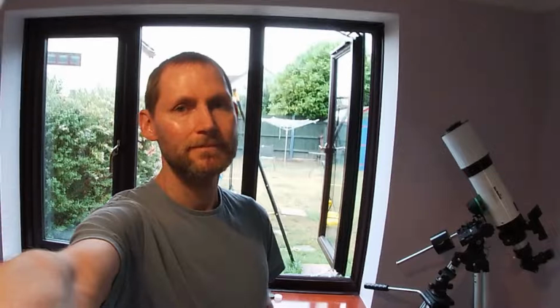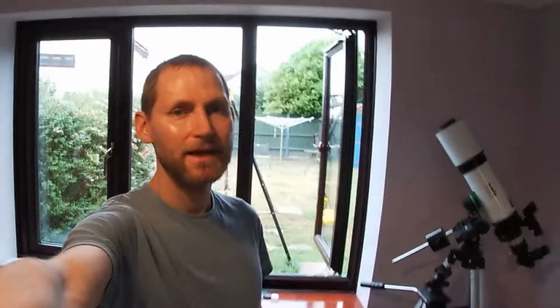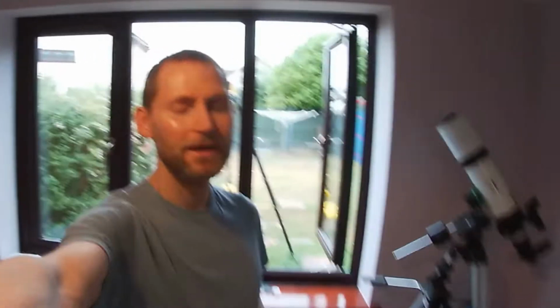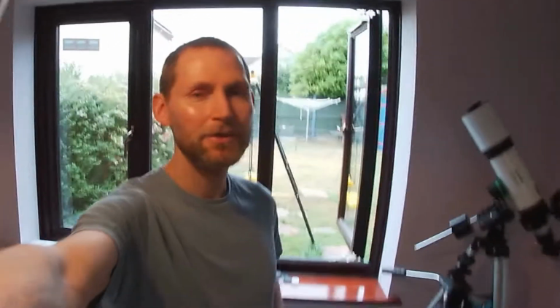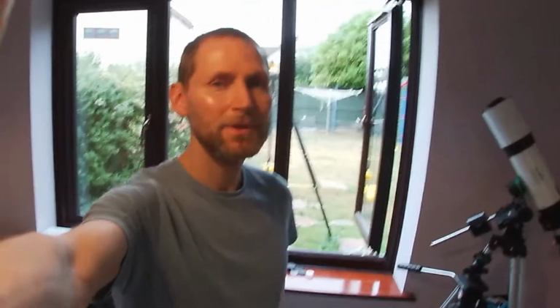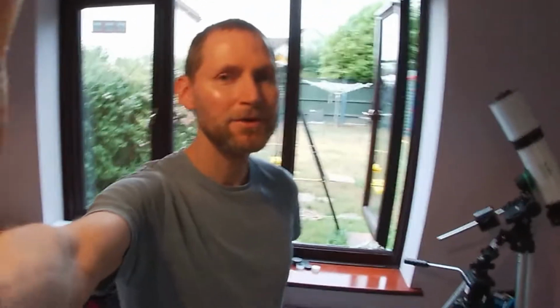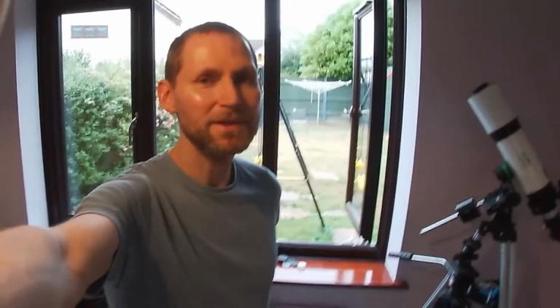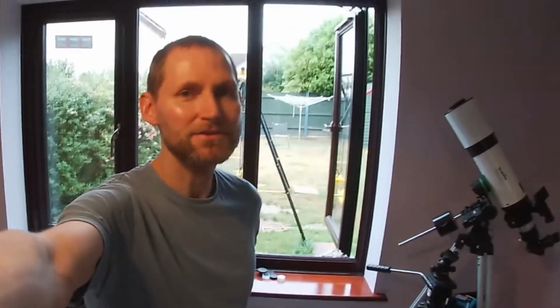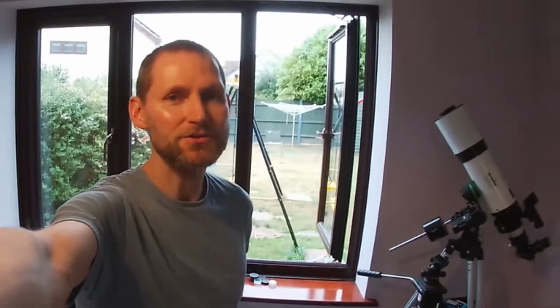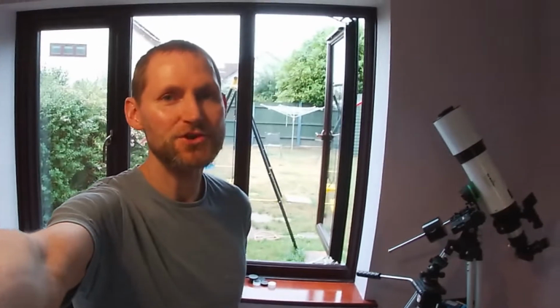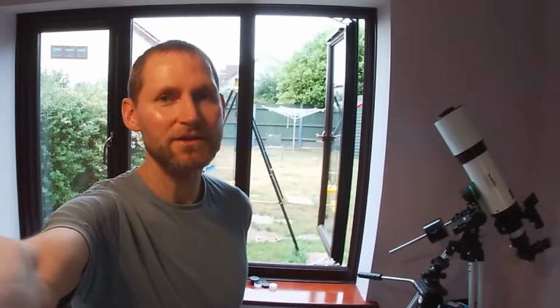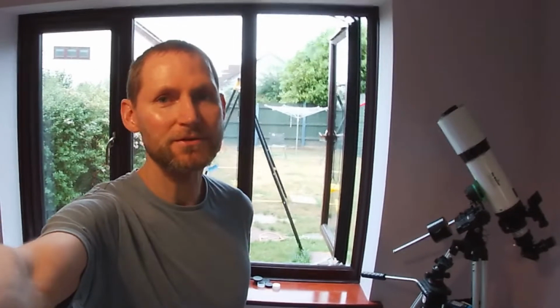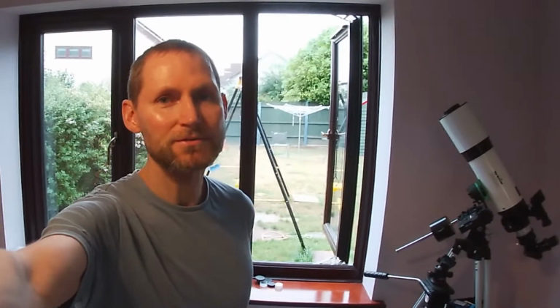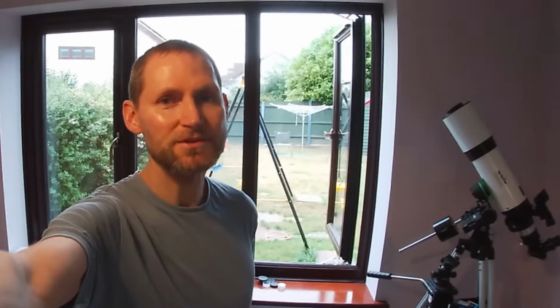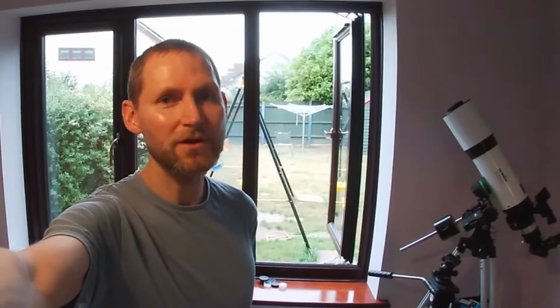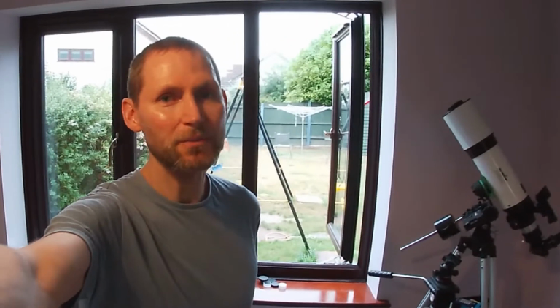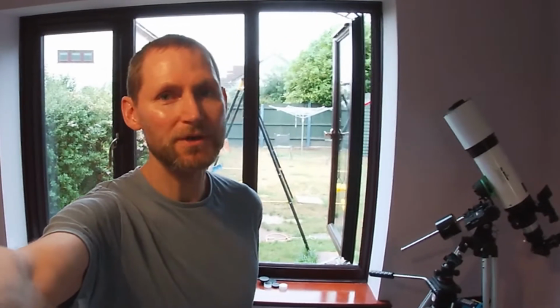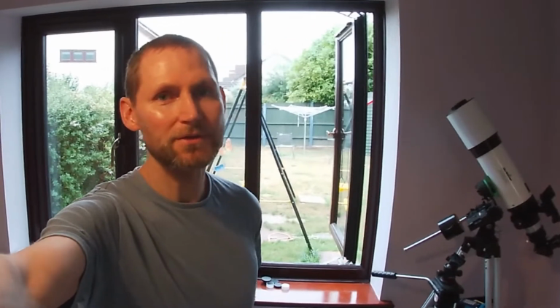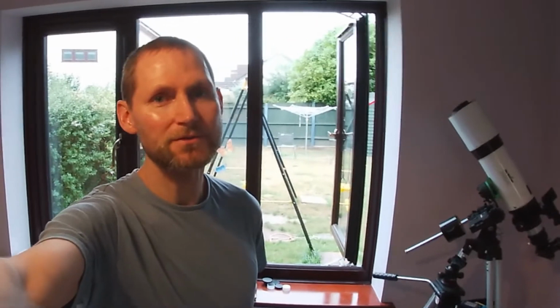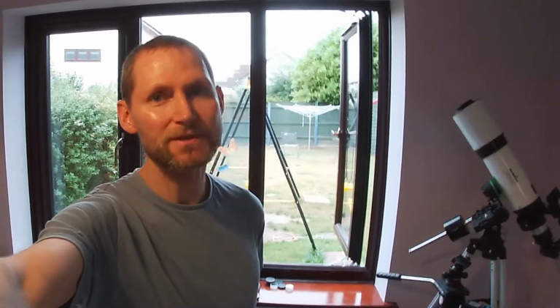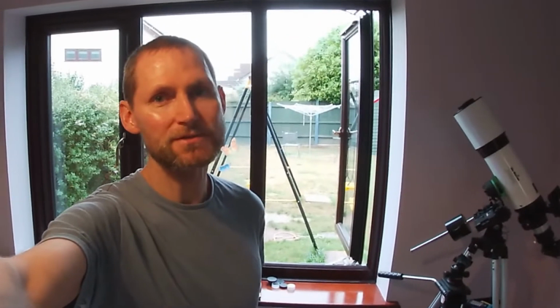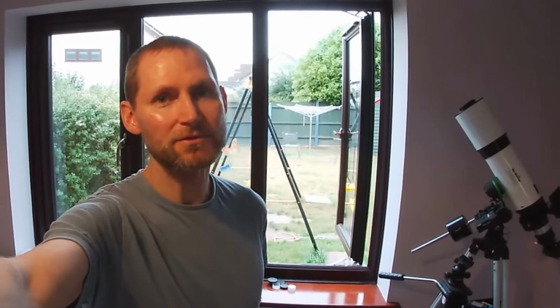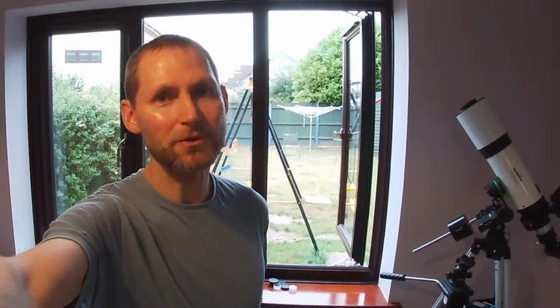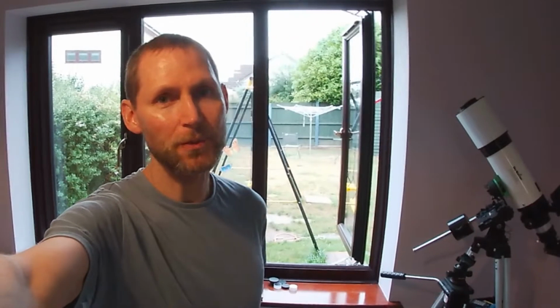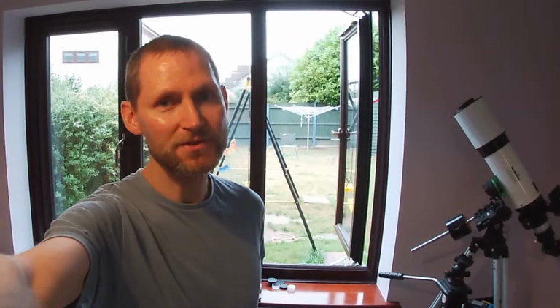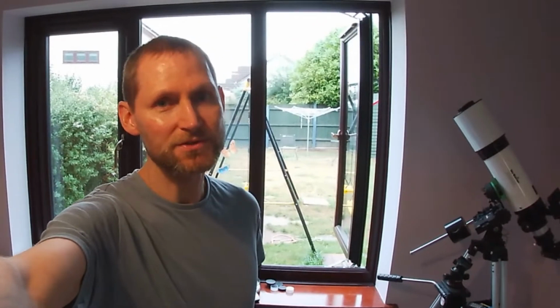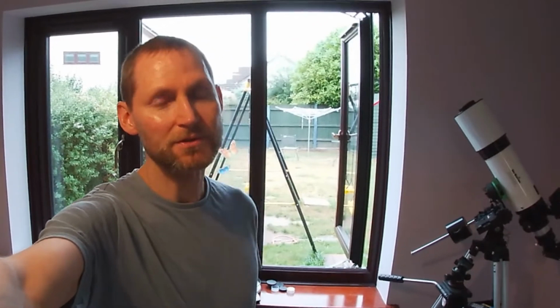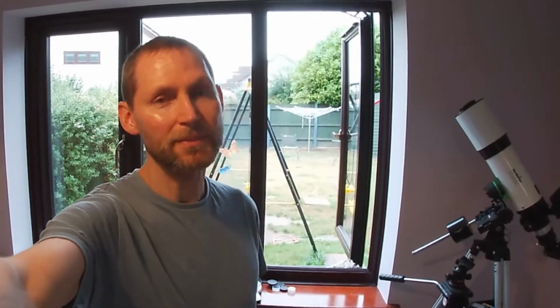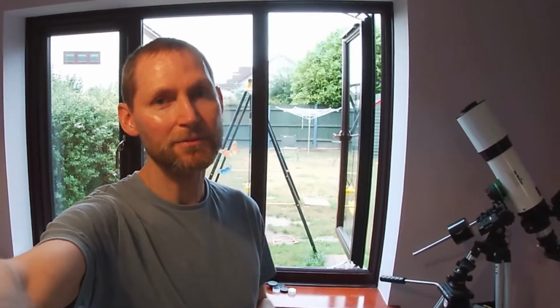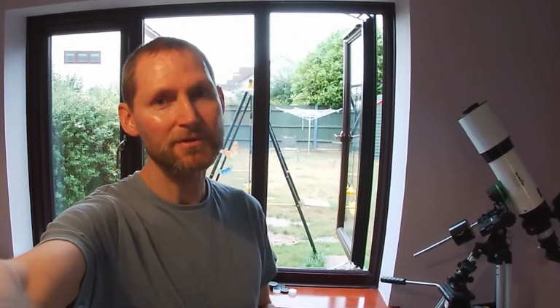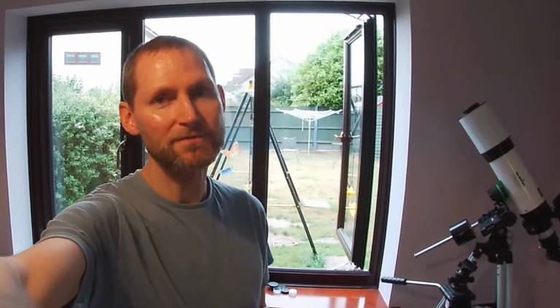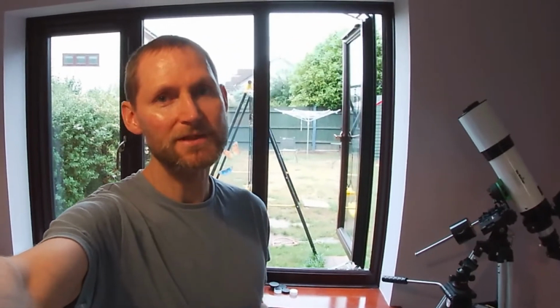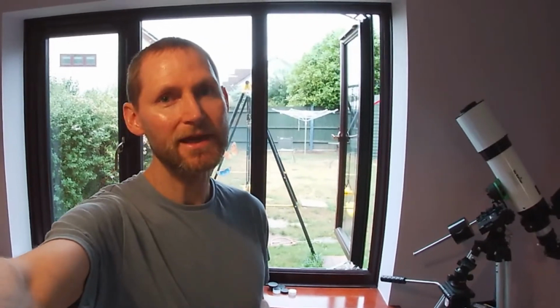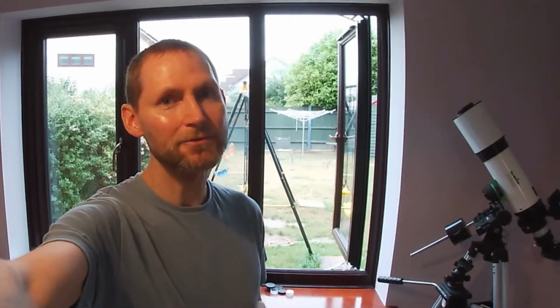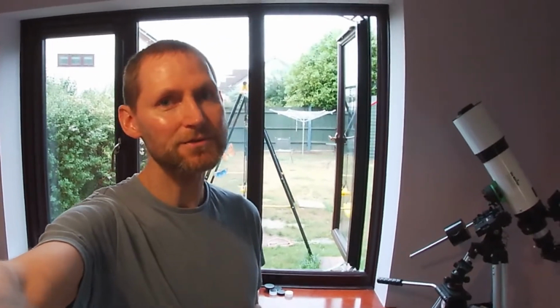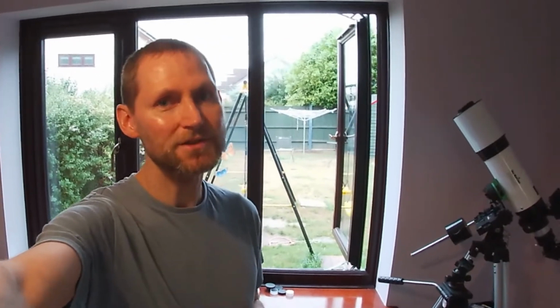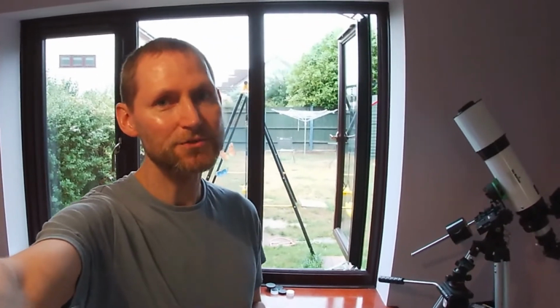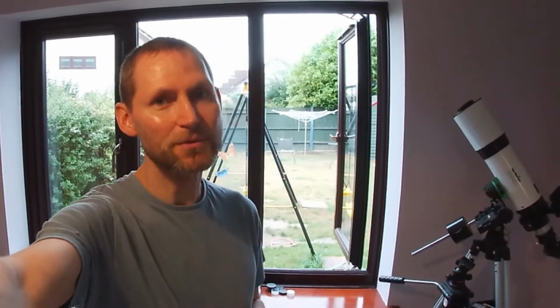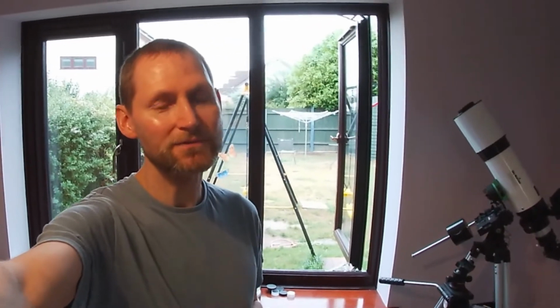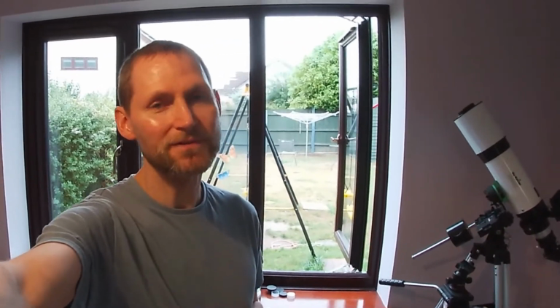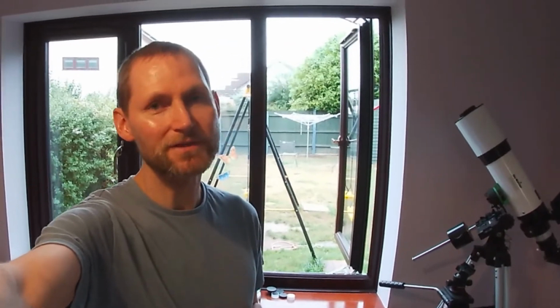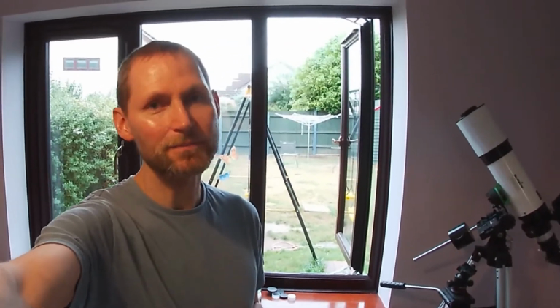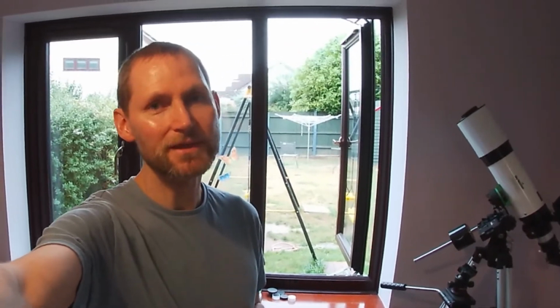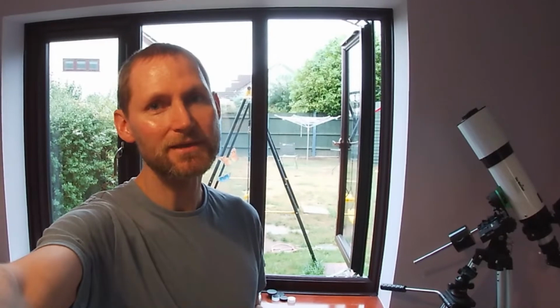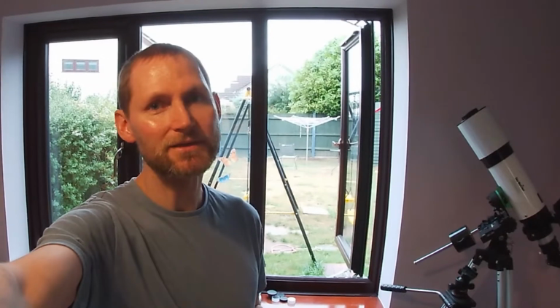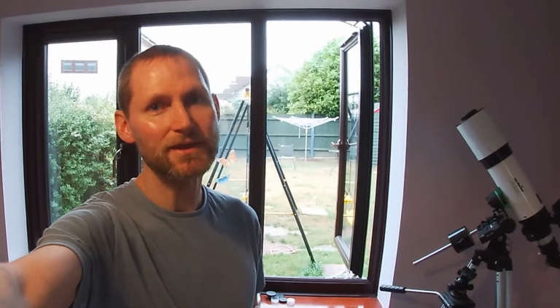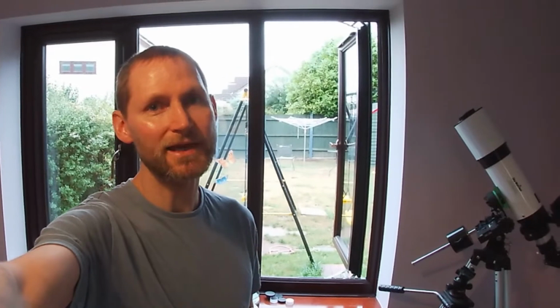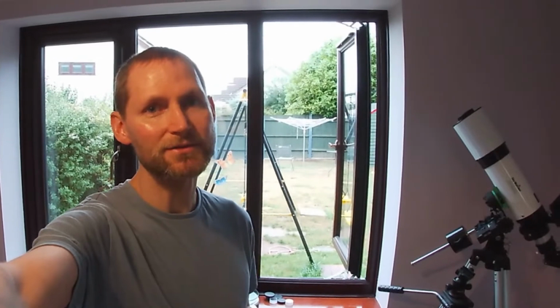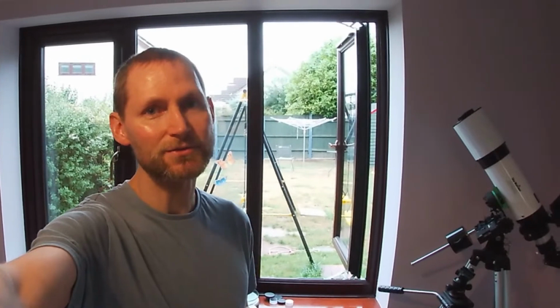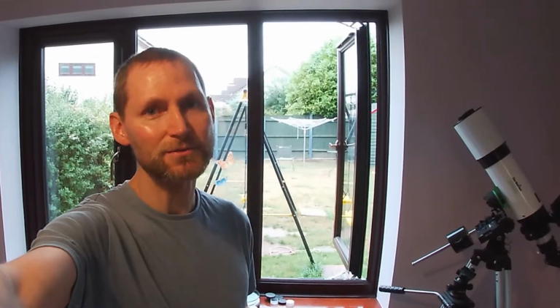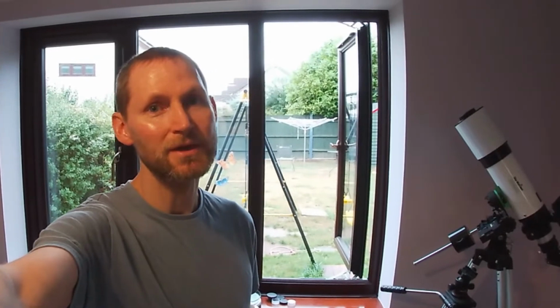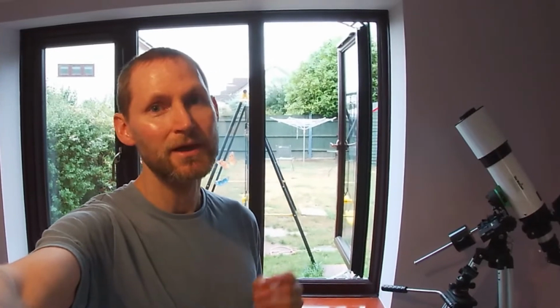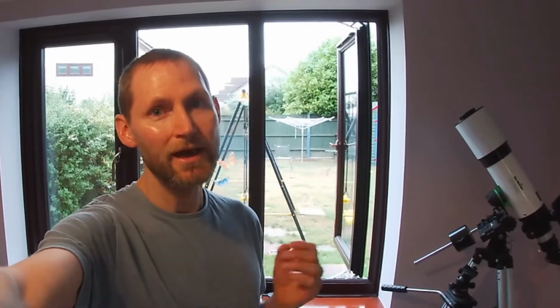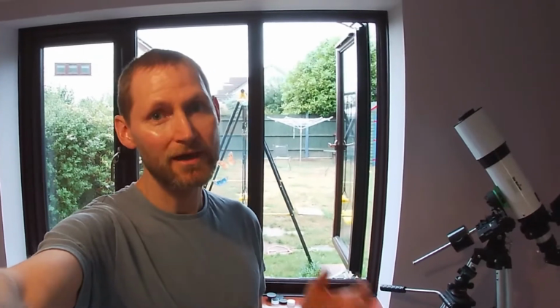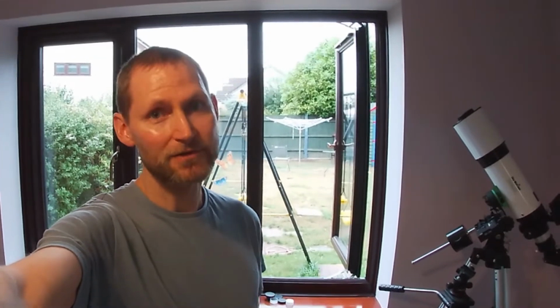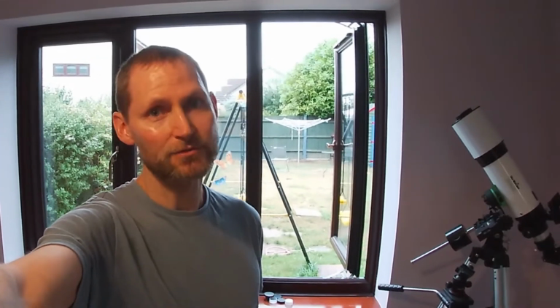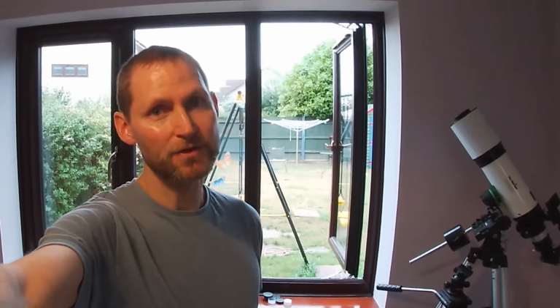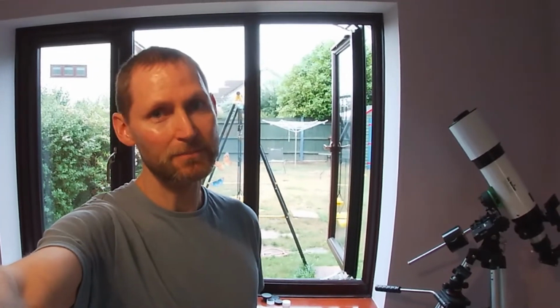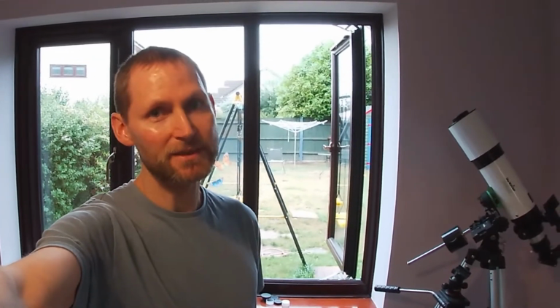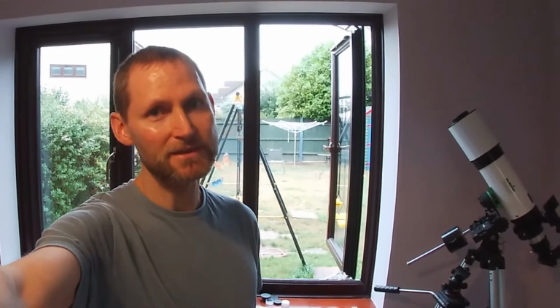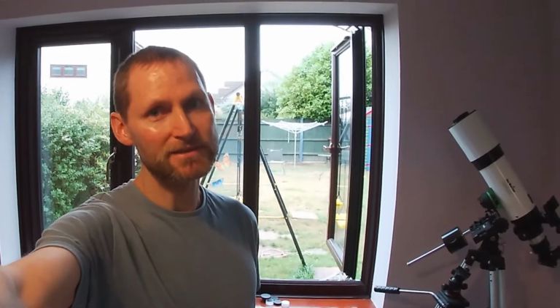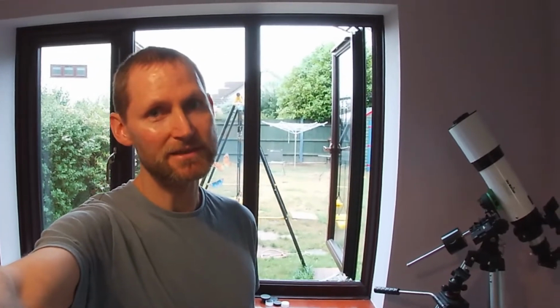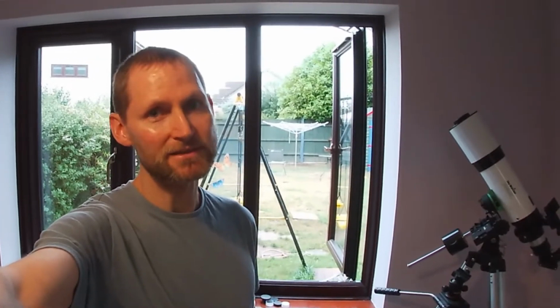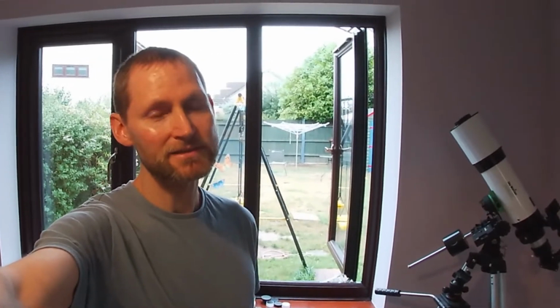Hello, welcome back to the channel. Tonight we're going to answer a question about whether the Heritage 150p can handle heavier eyepieces.